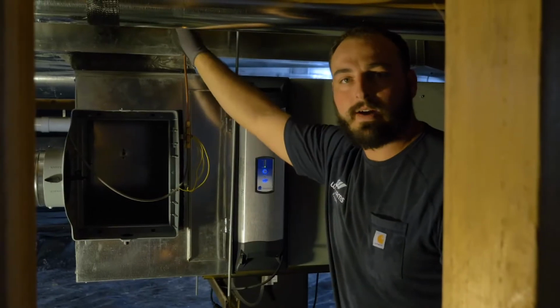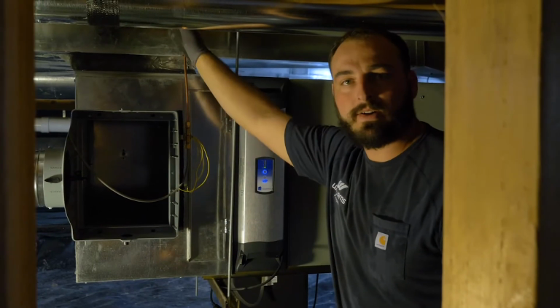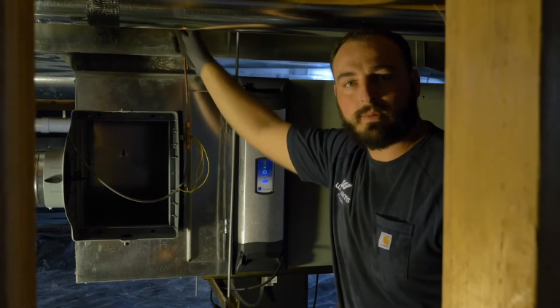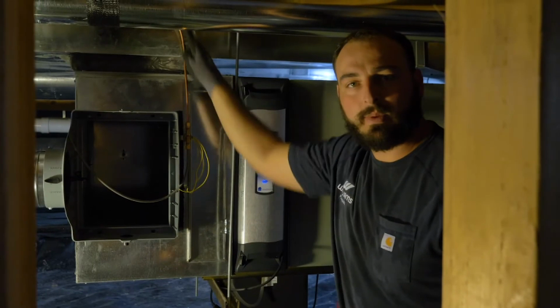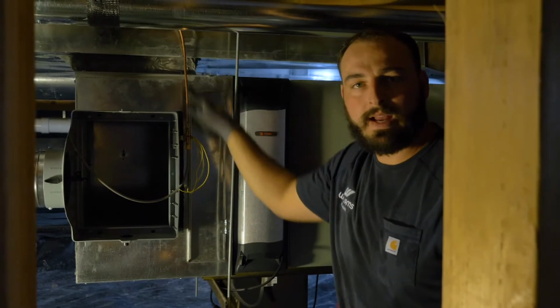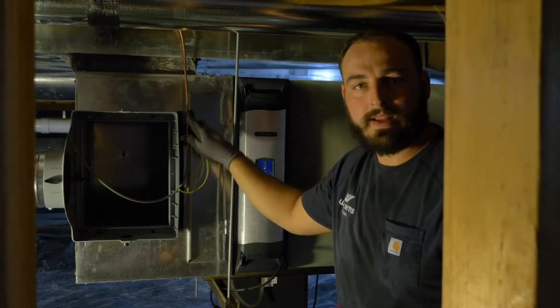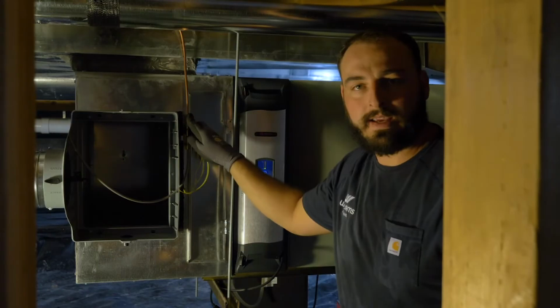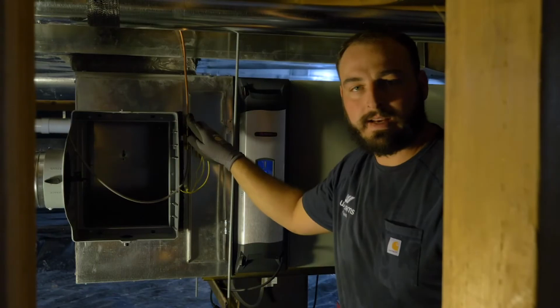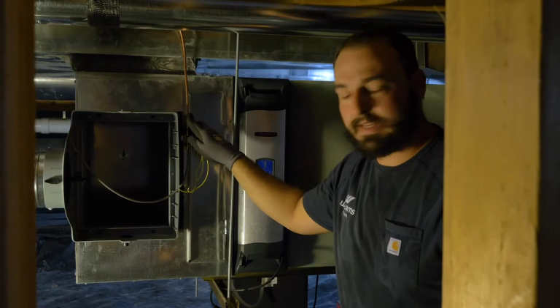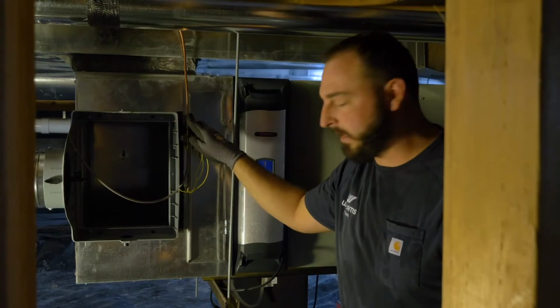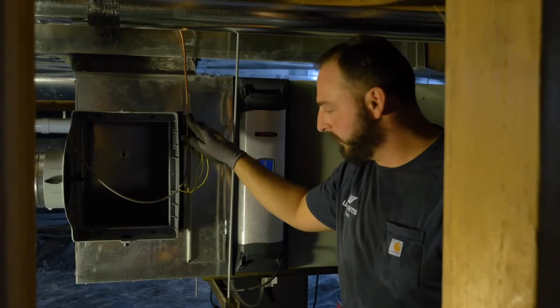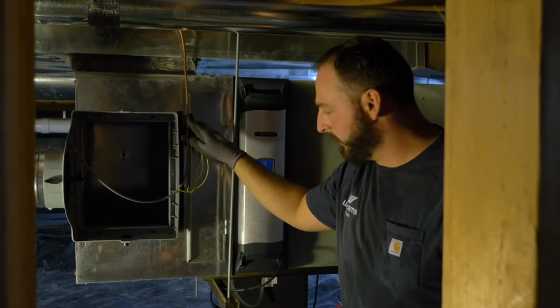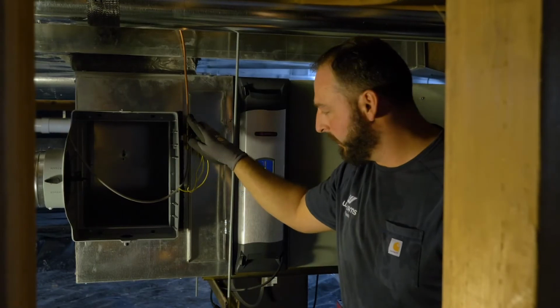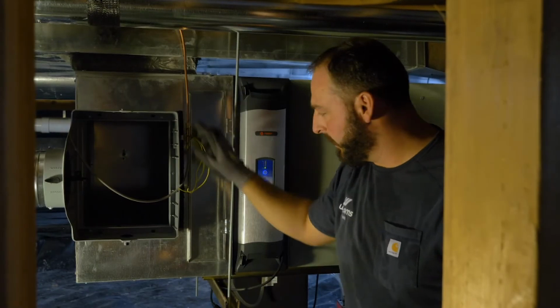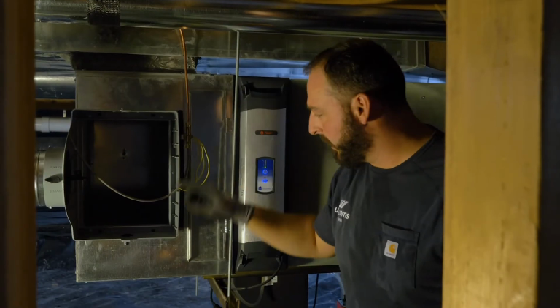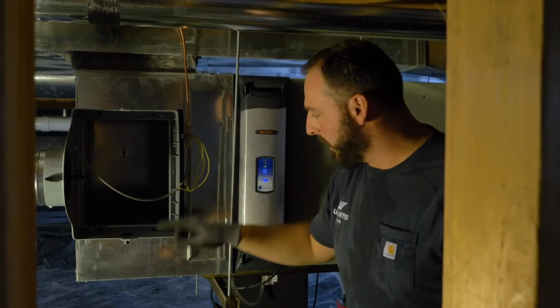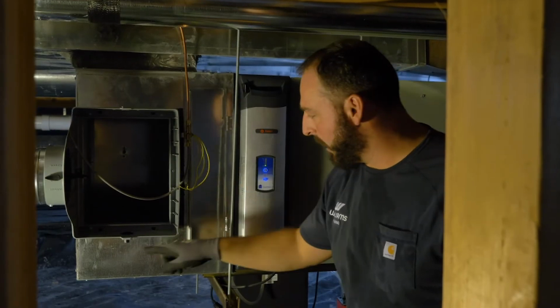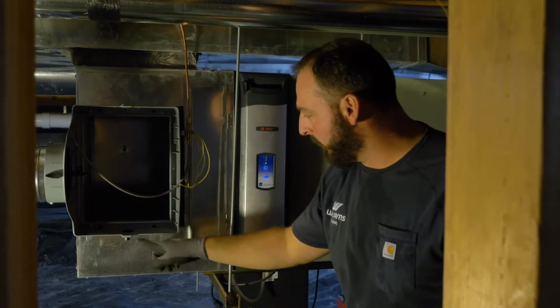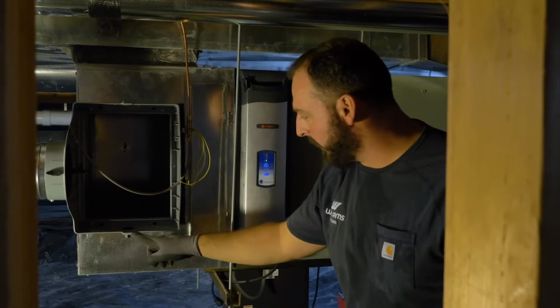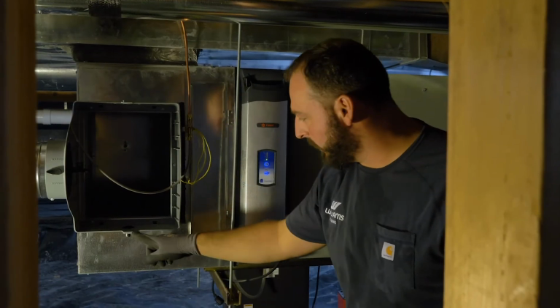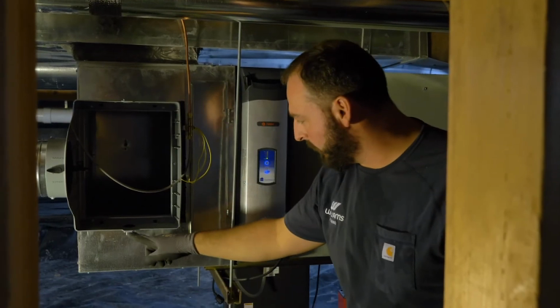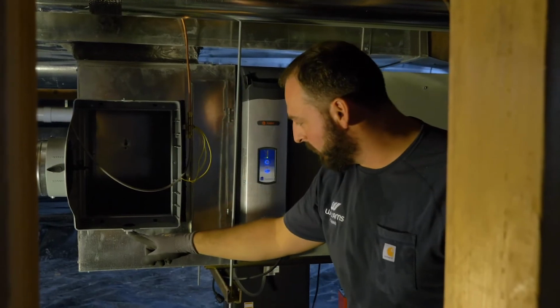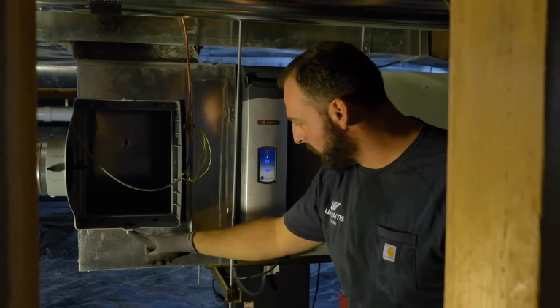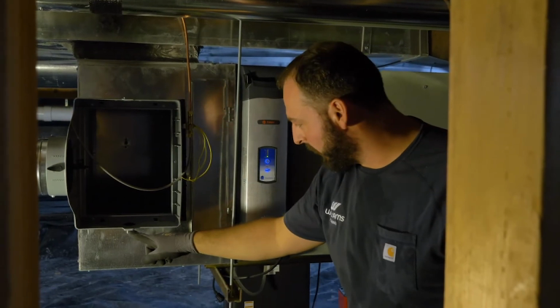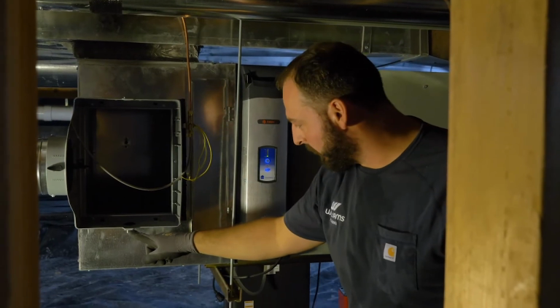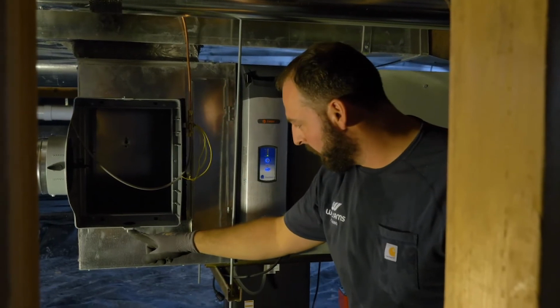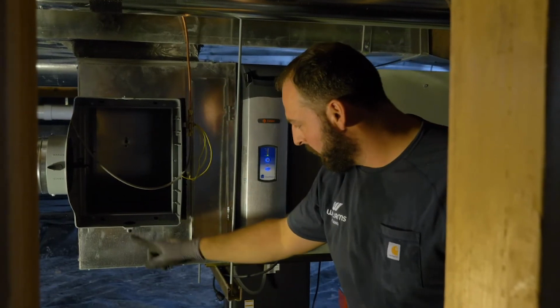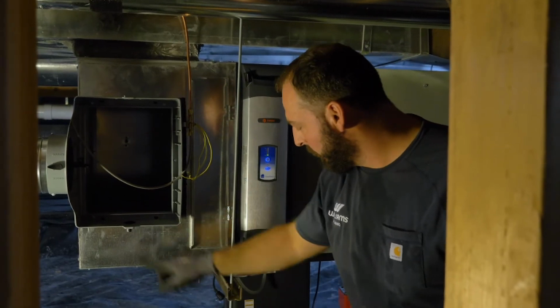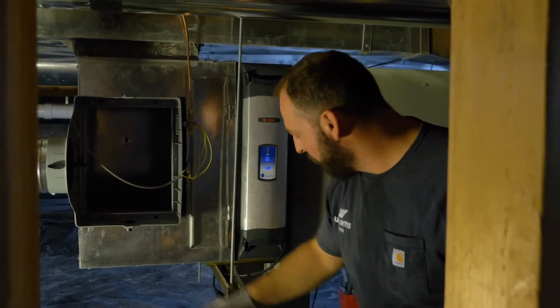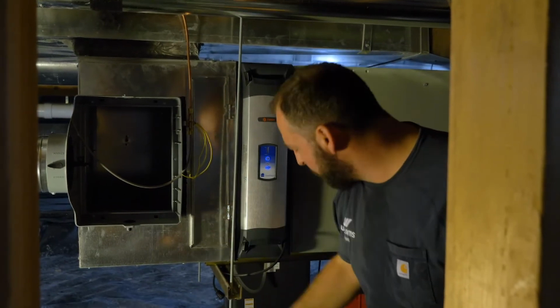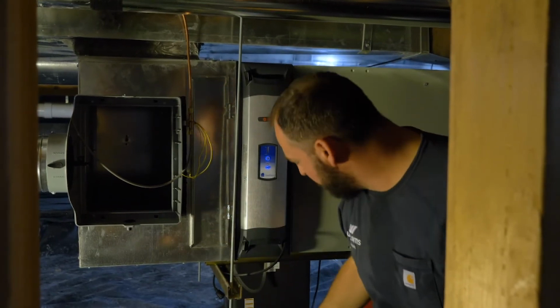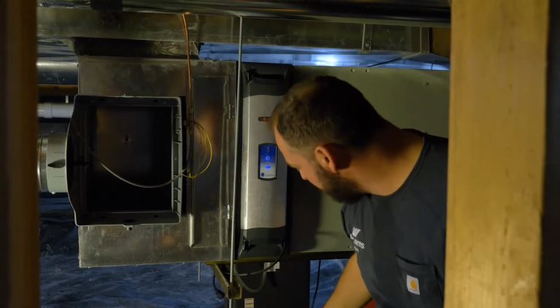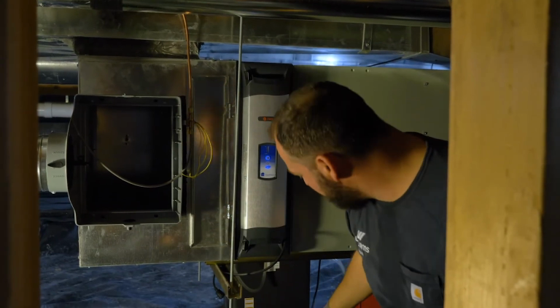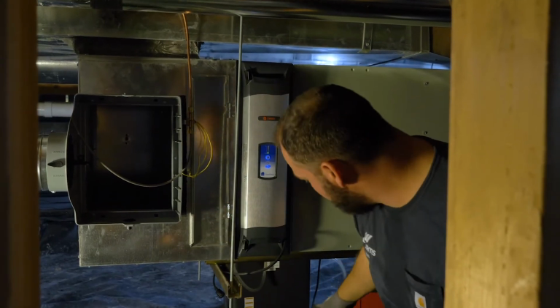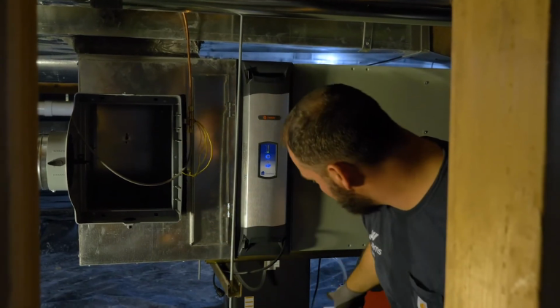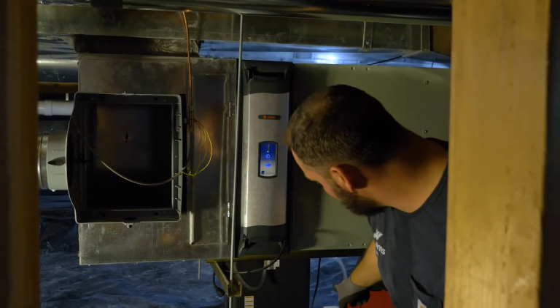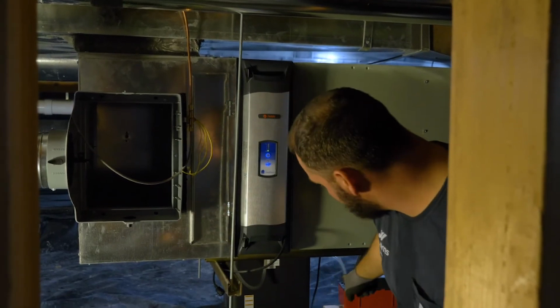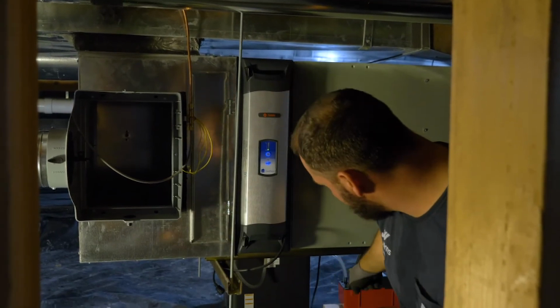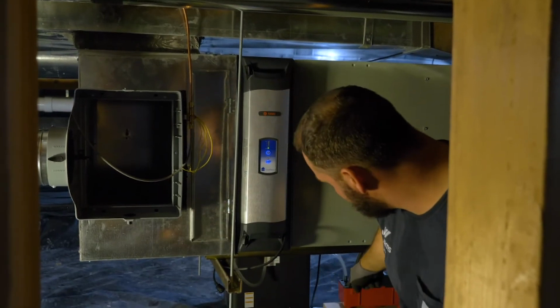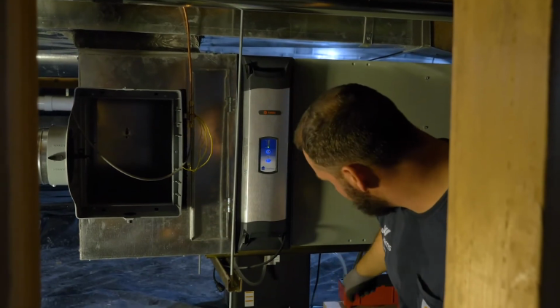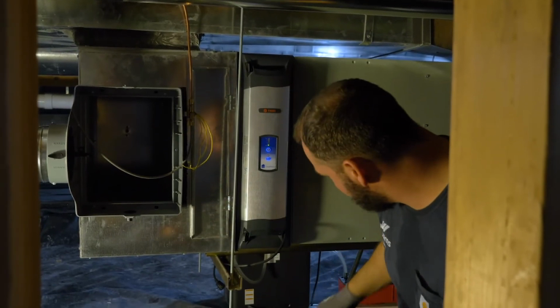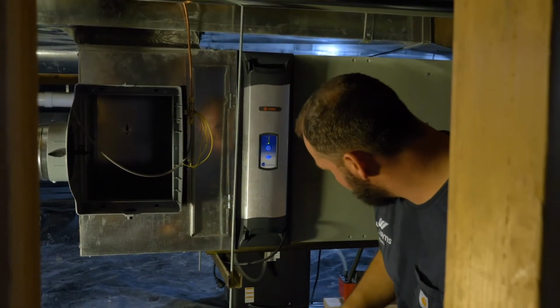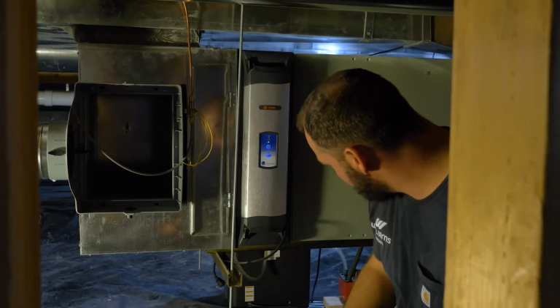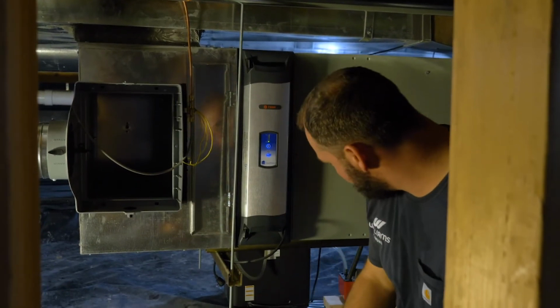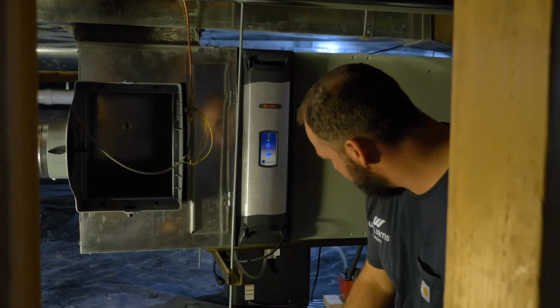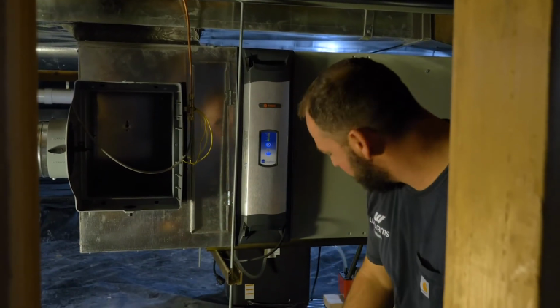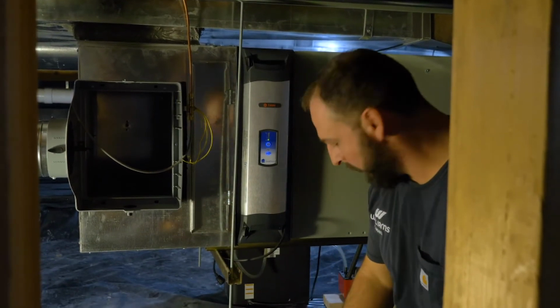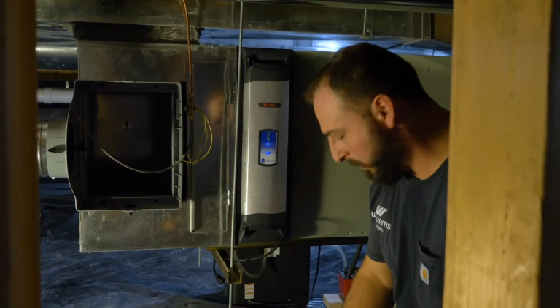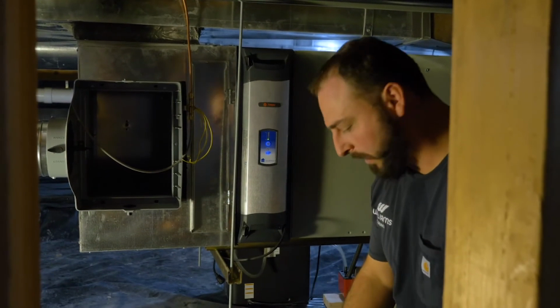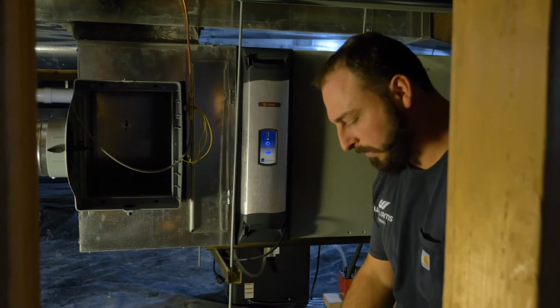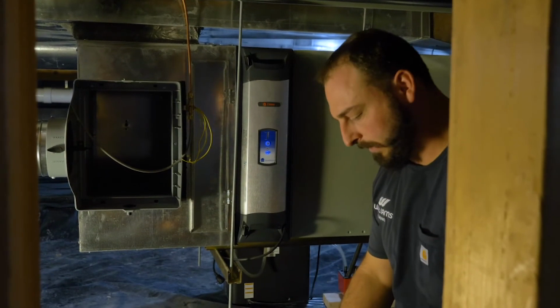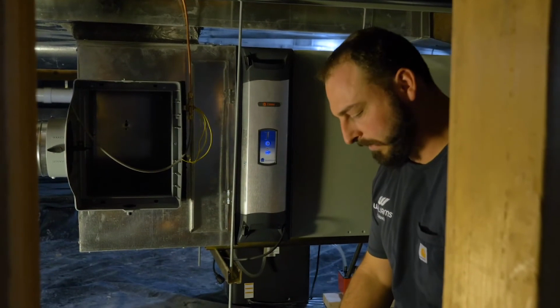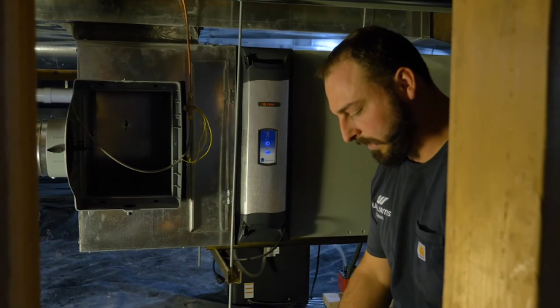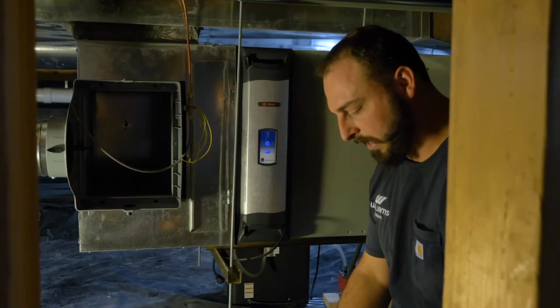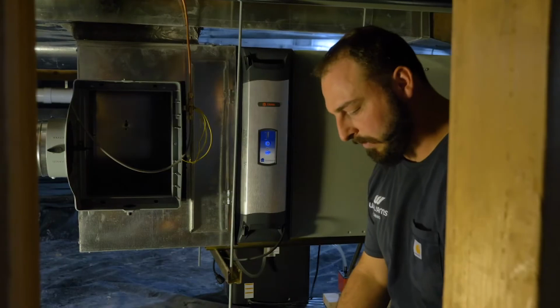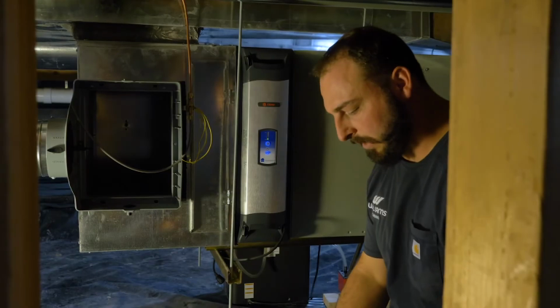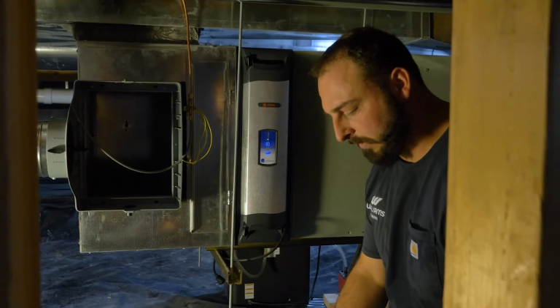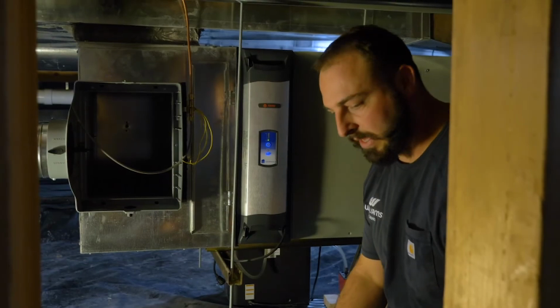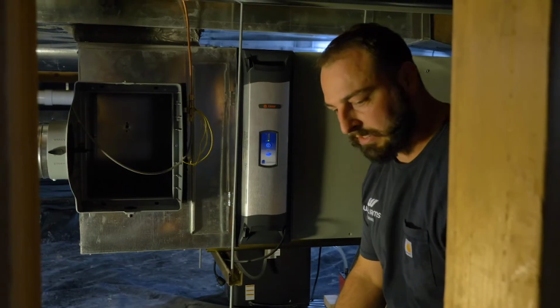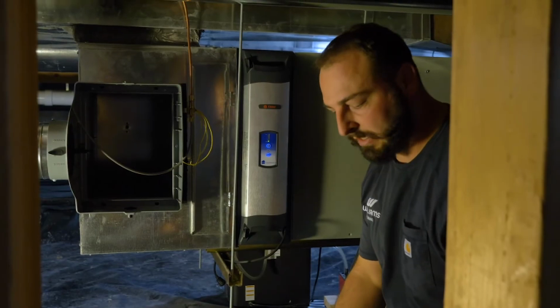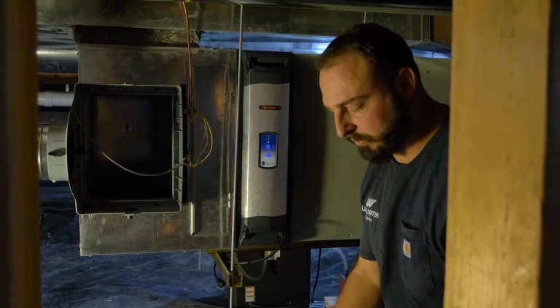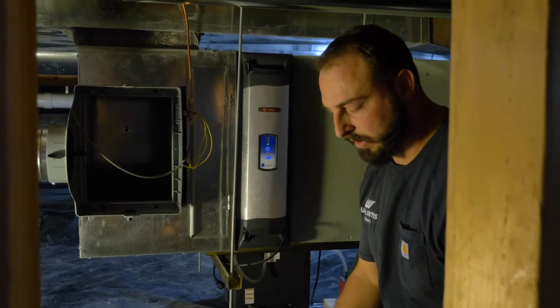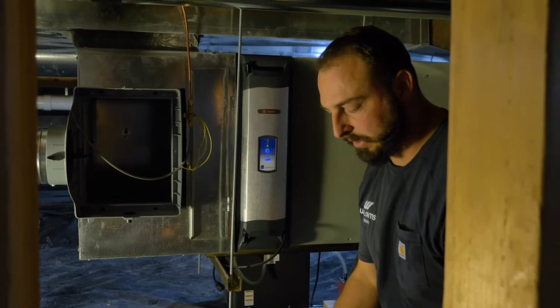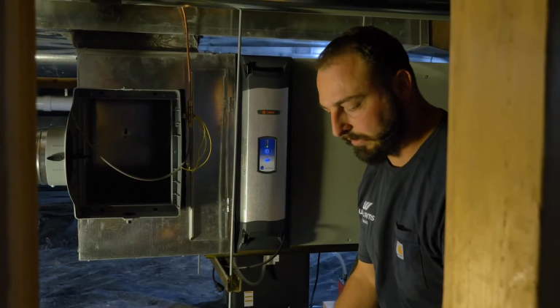We've got our supply line connected and now we've got to do the drain, which is going to connect over here to the furnace condensate pump to get rid of the excess water.